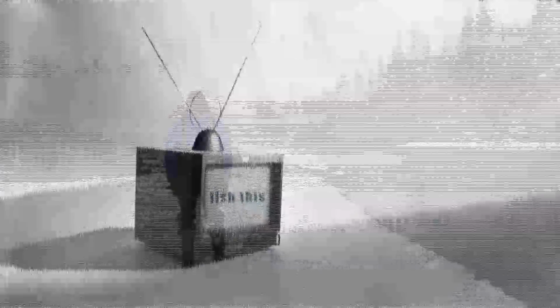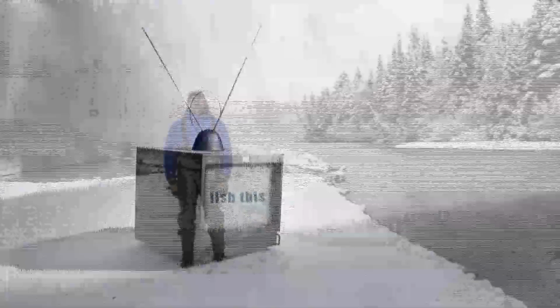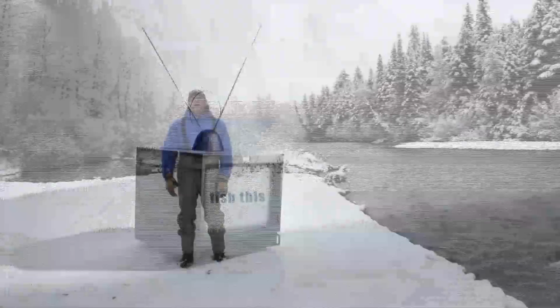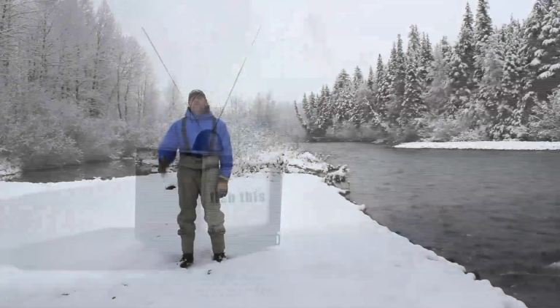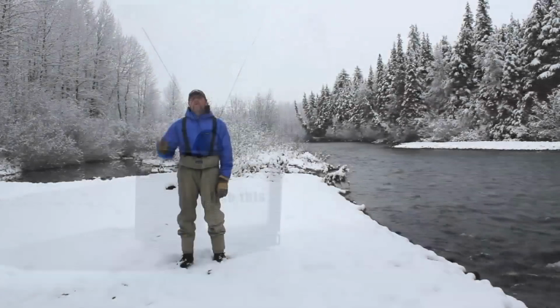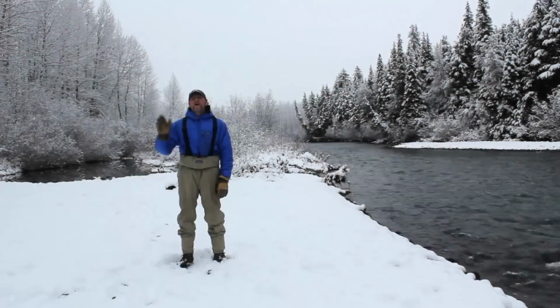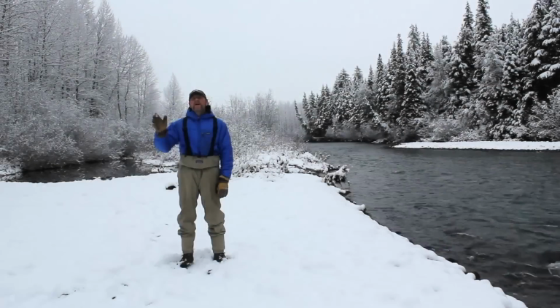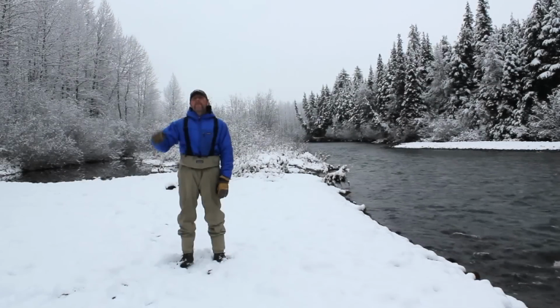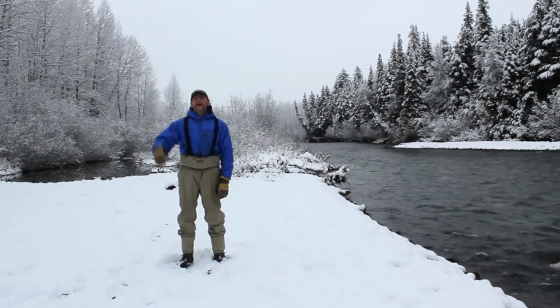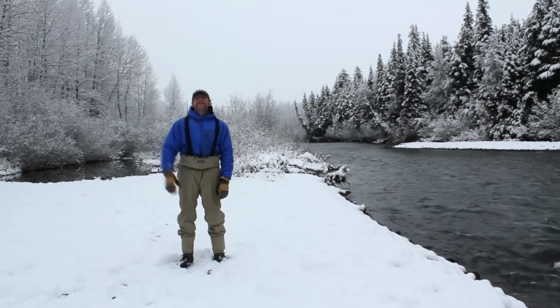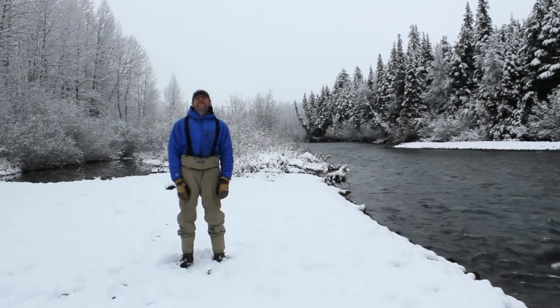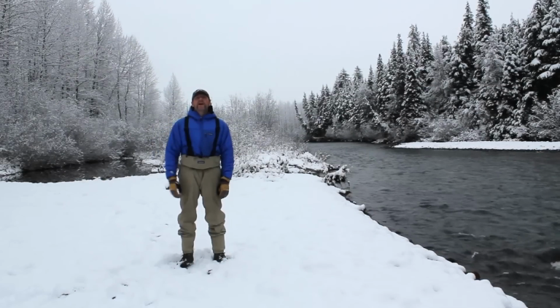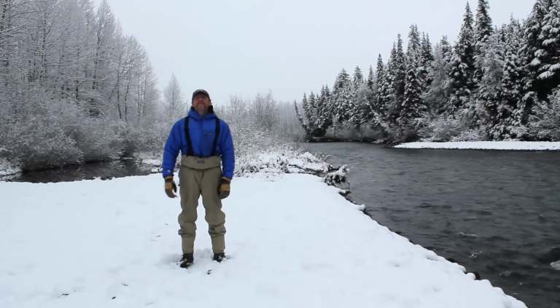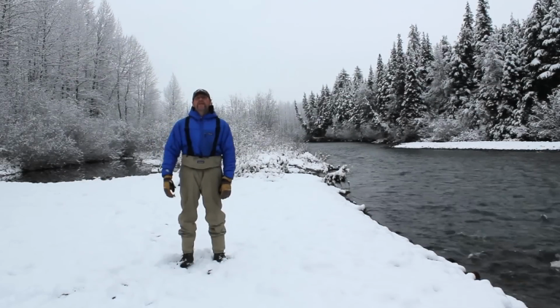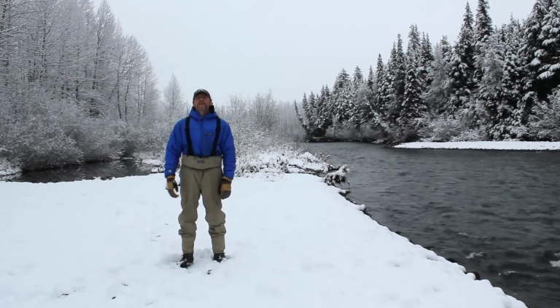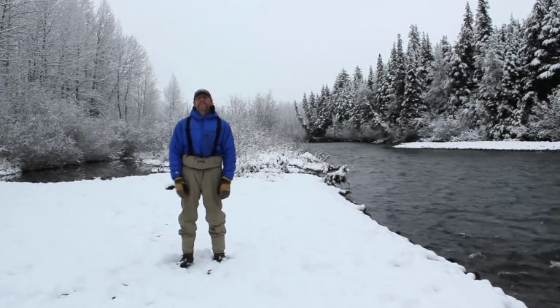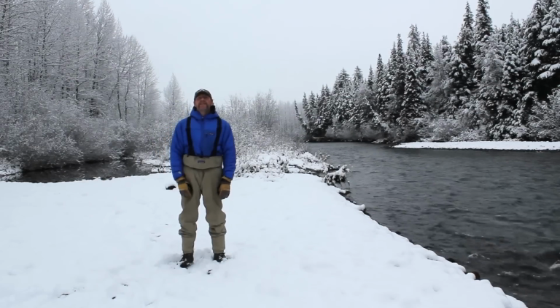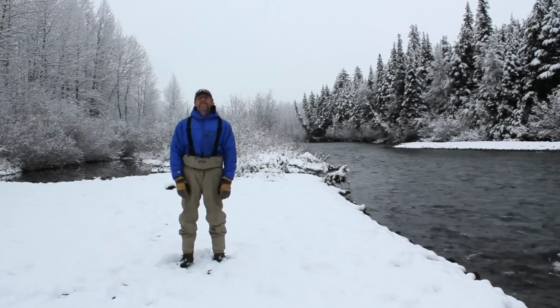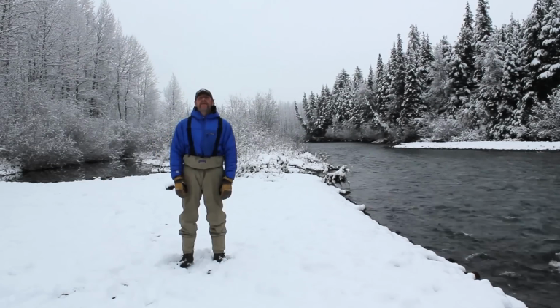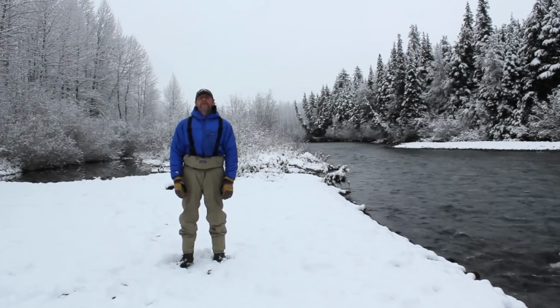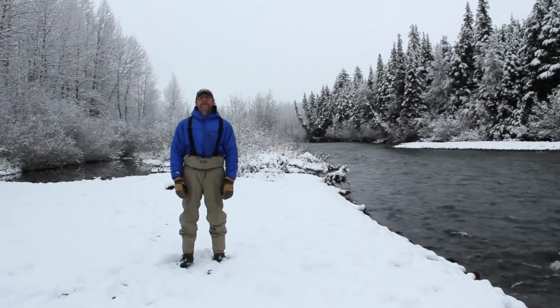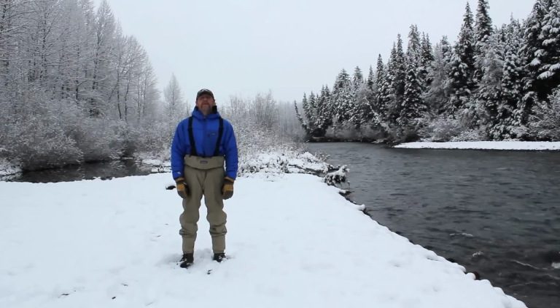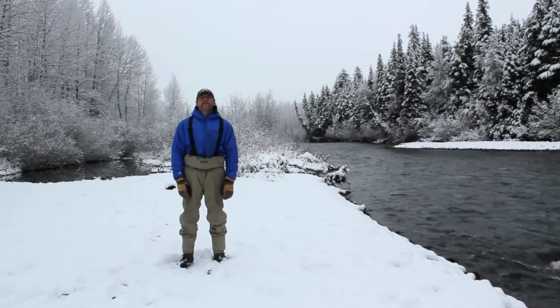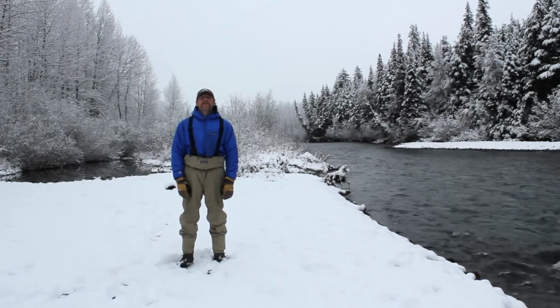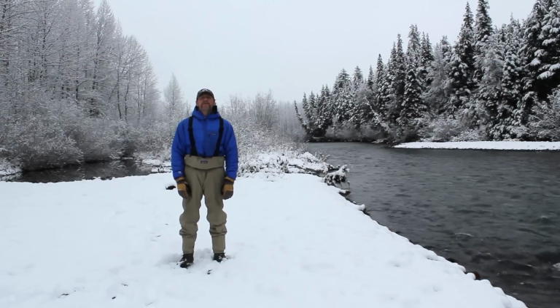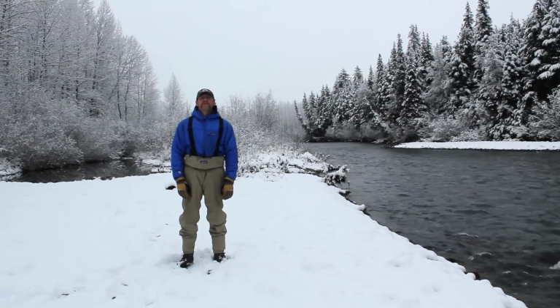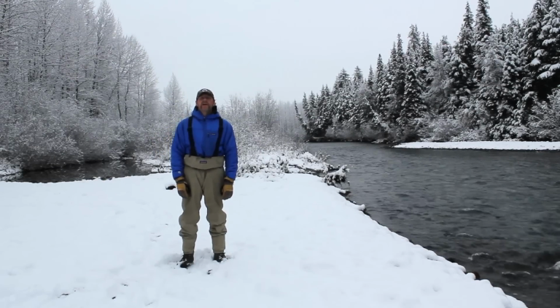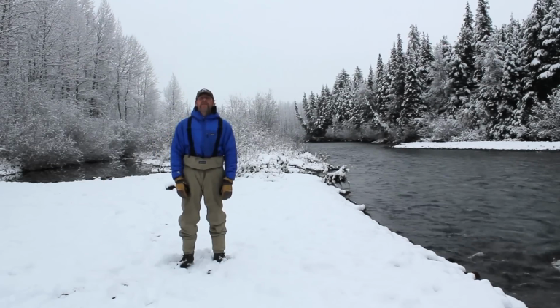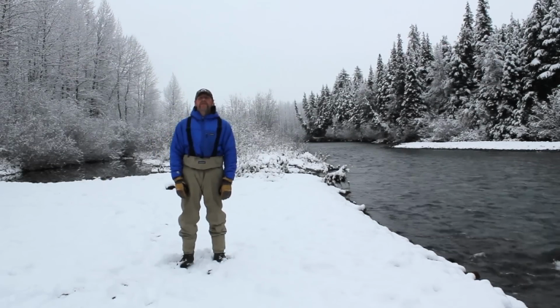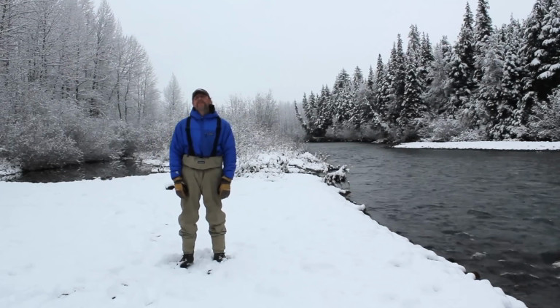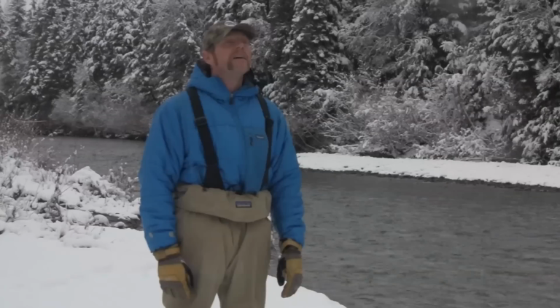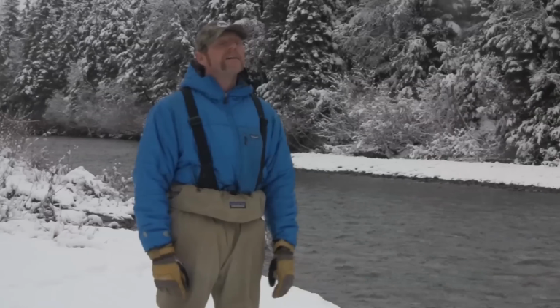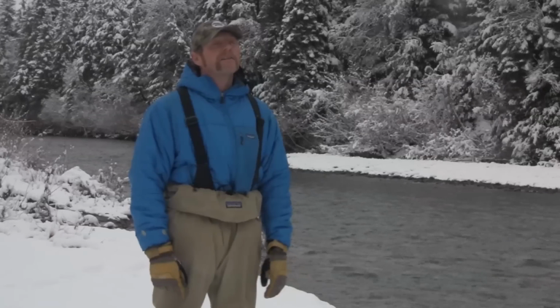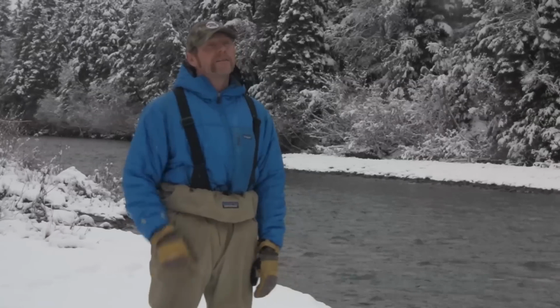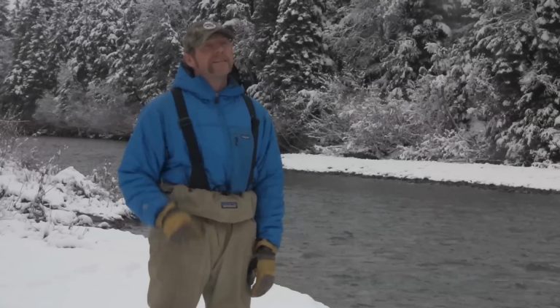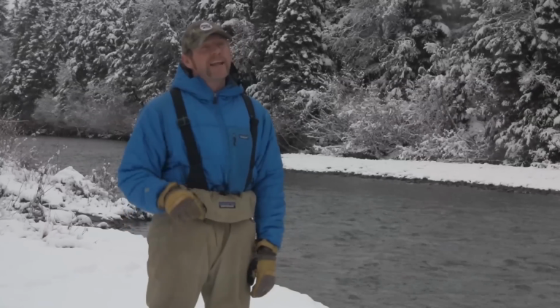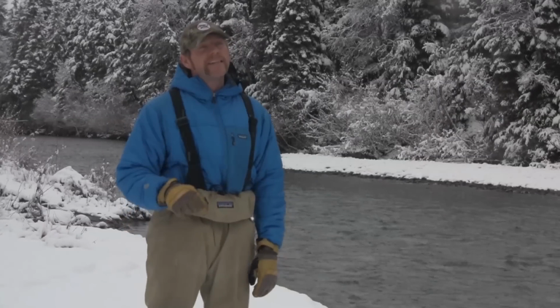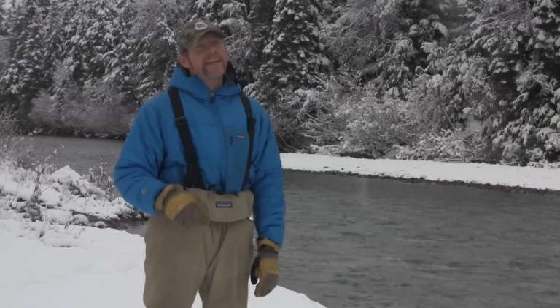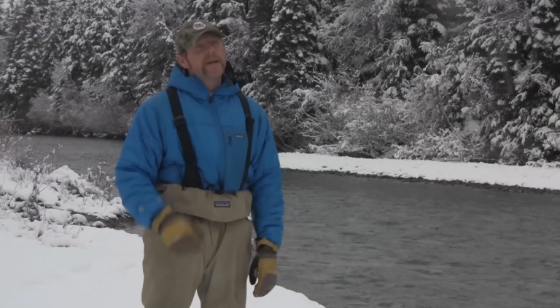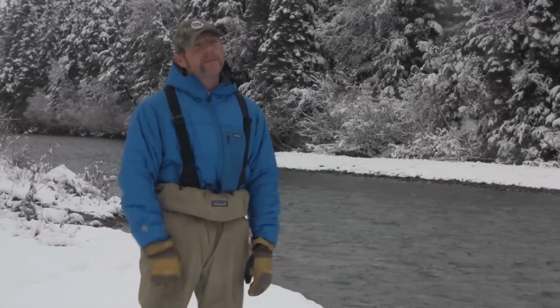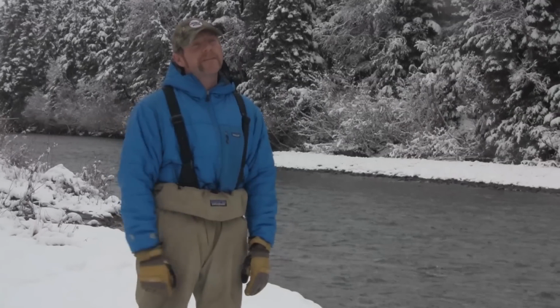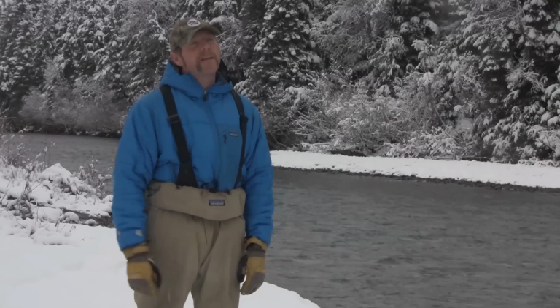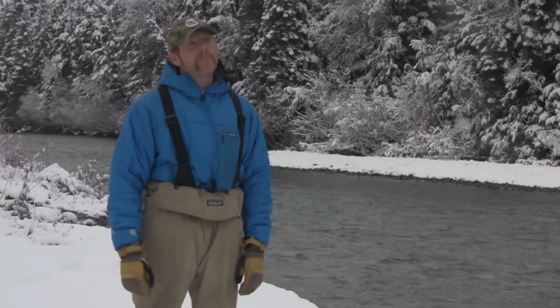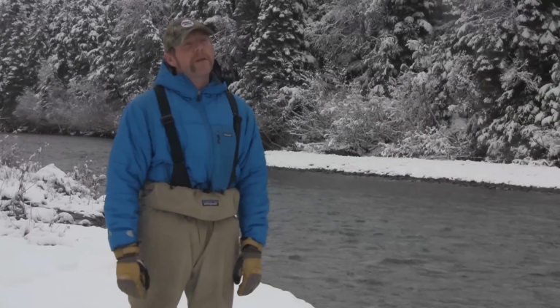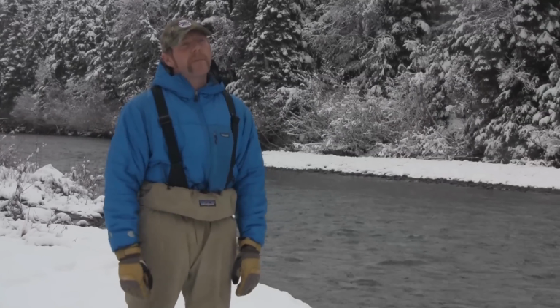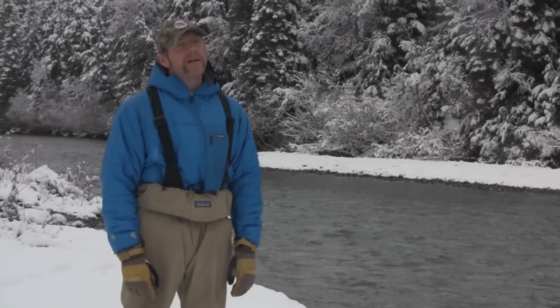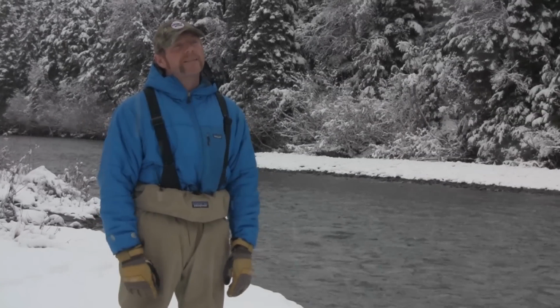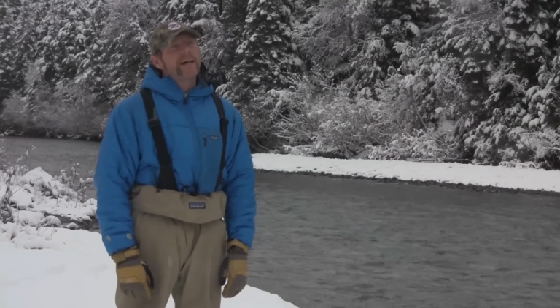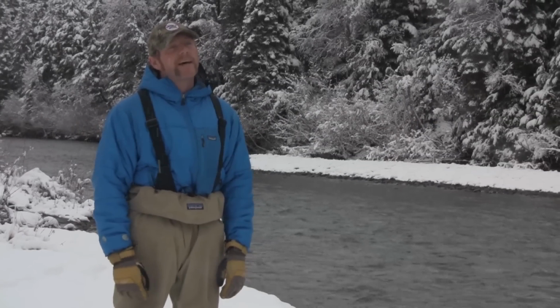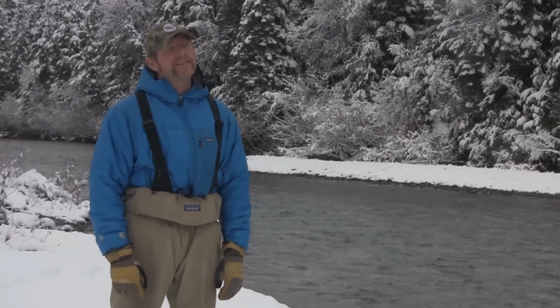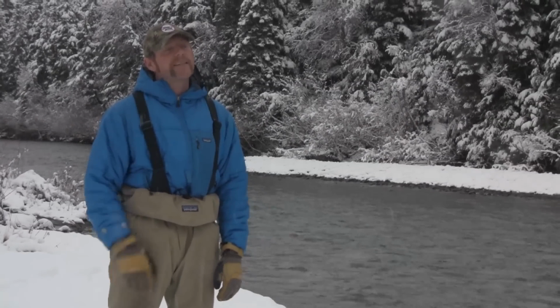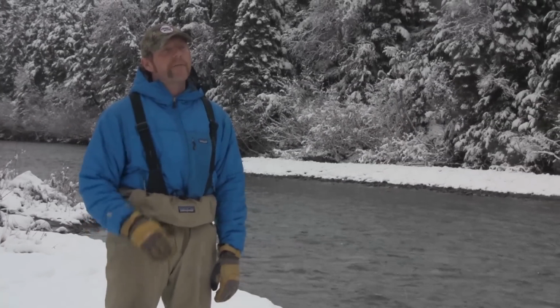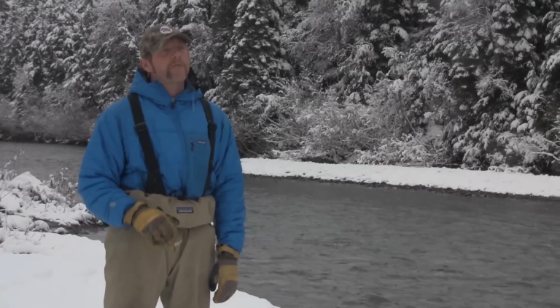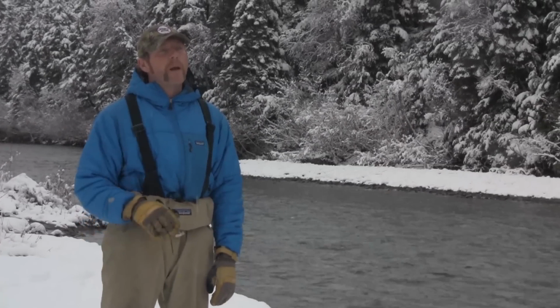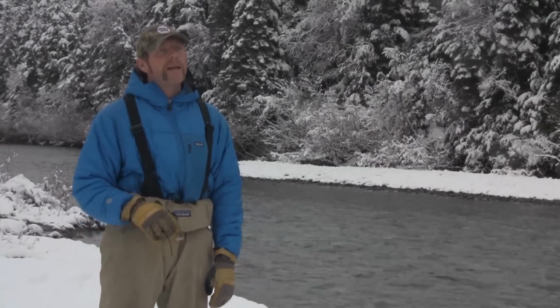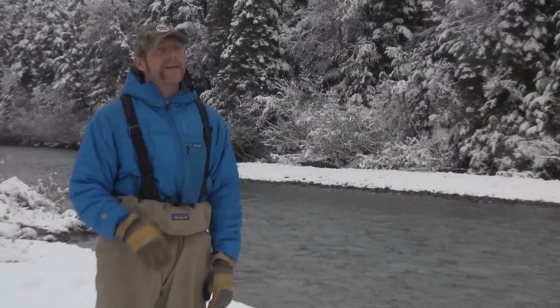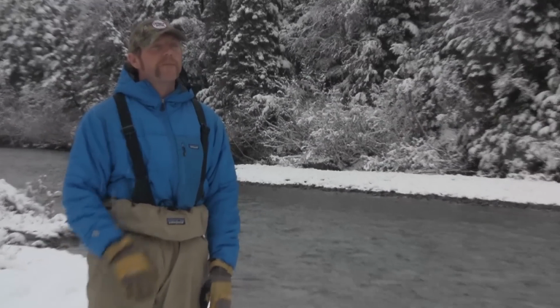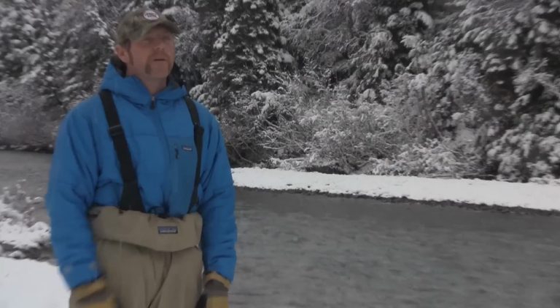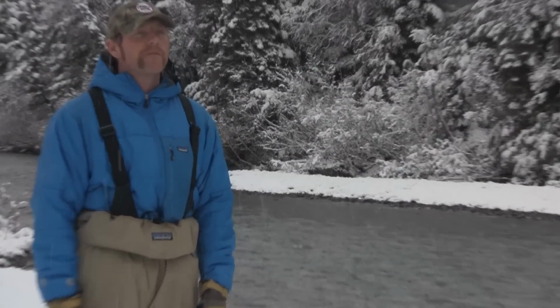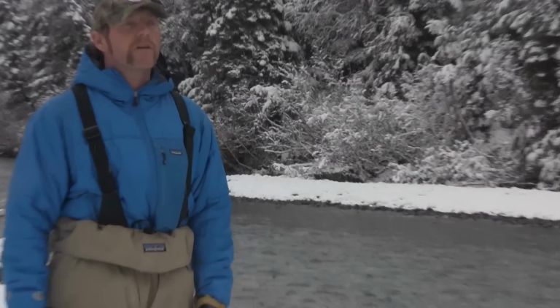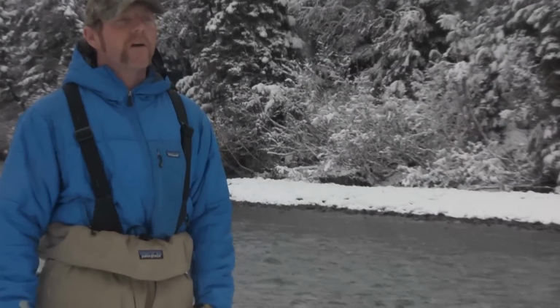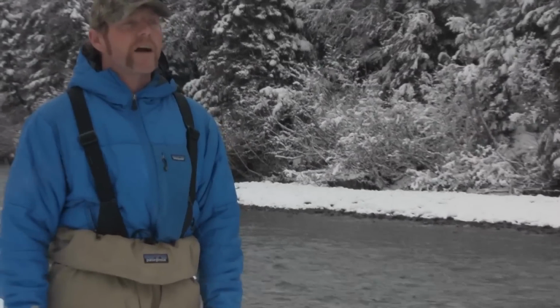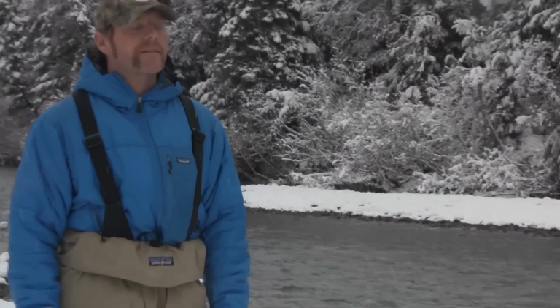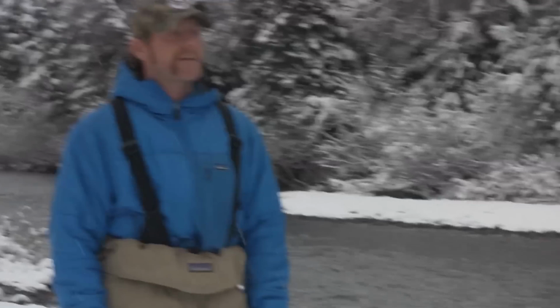Welcome back to CrossCurrent TV. My name is Chris Cravens. Today's segment is going to be about safe wading and river crossing.